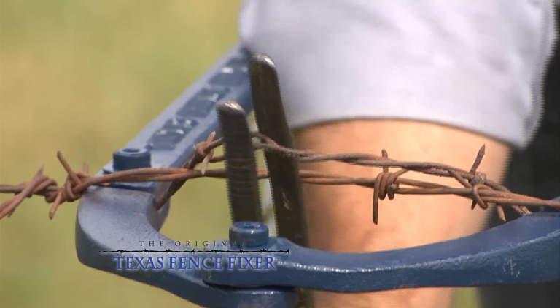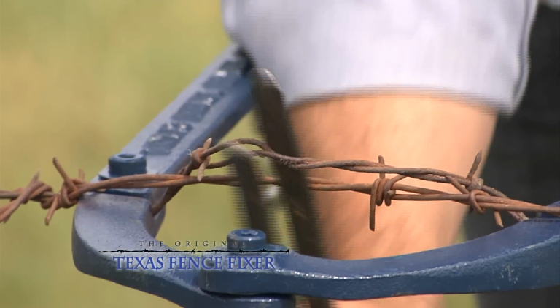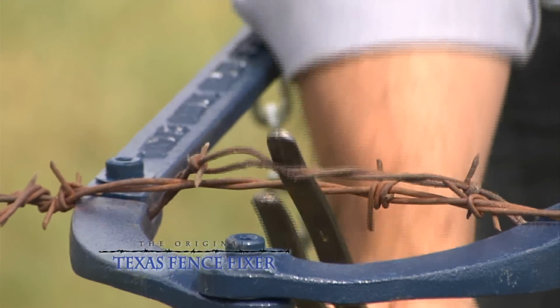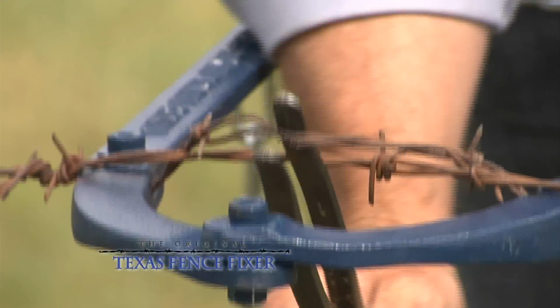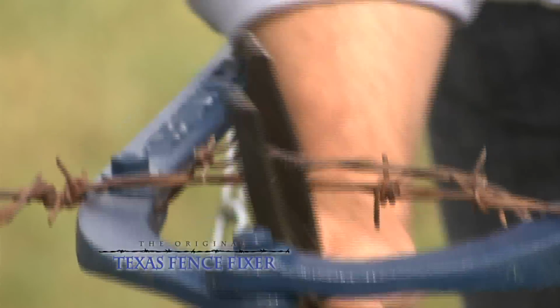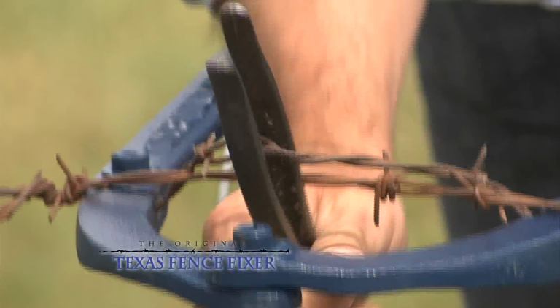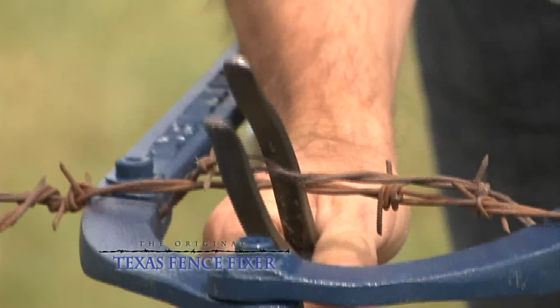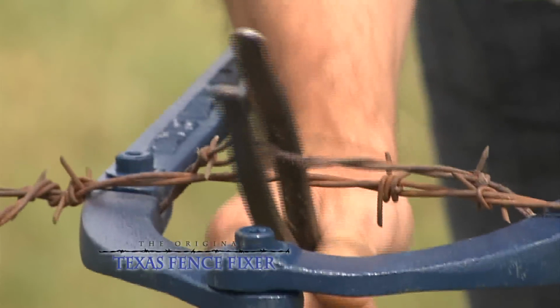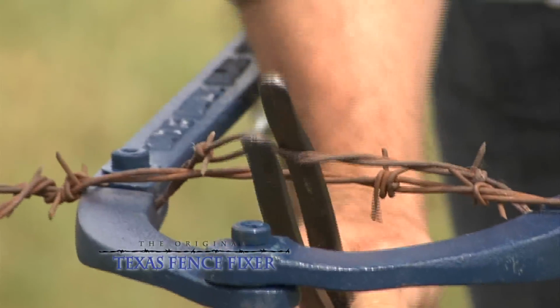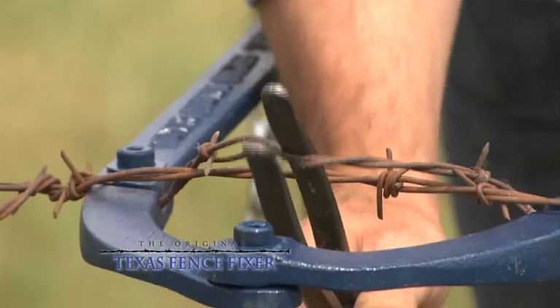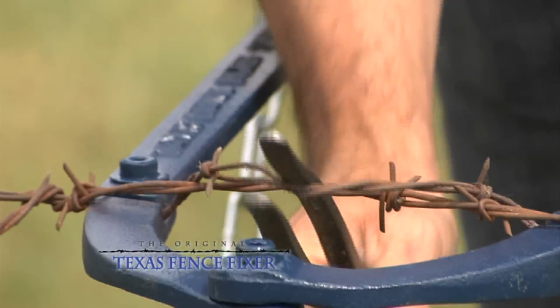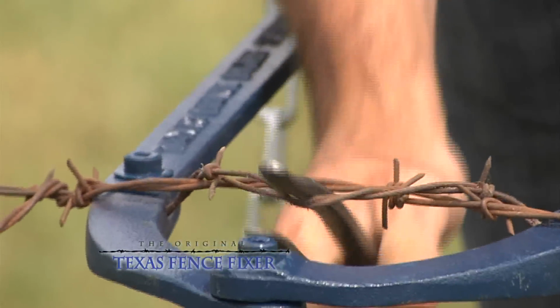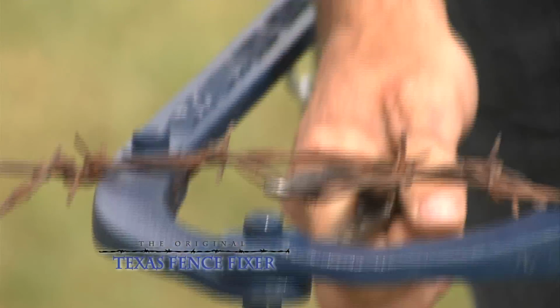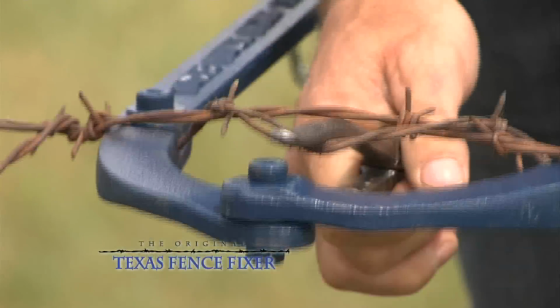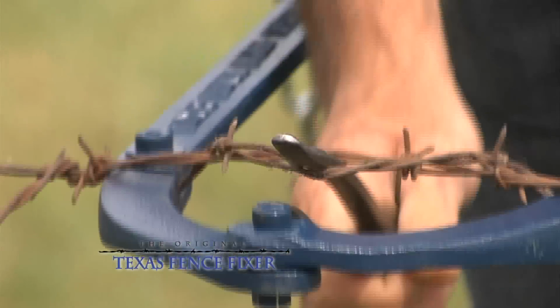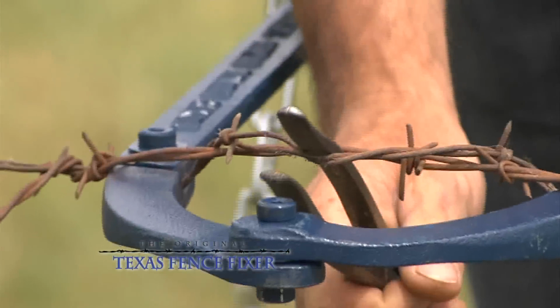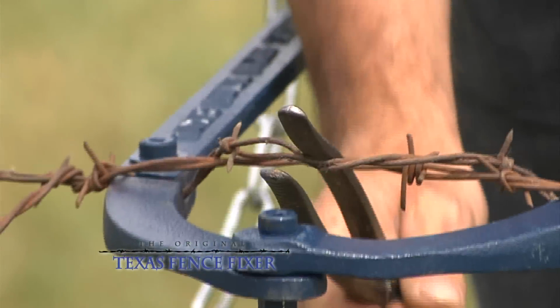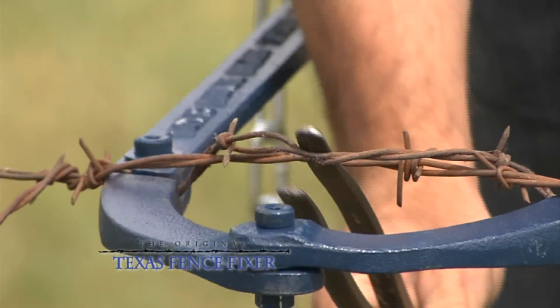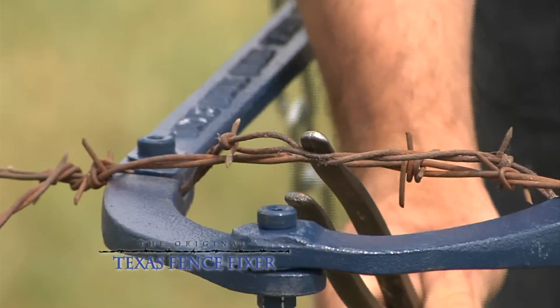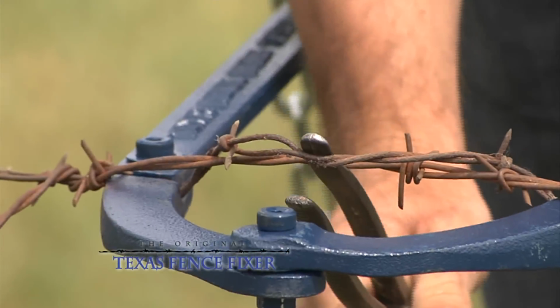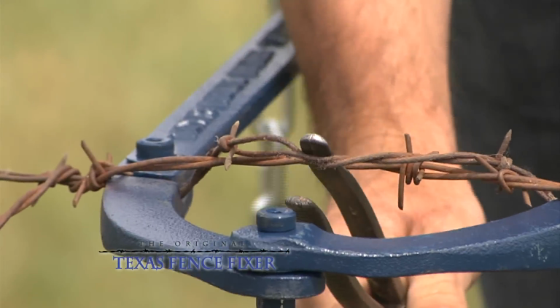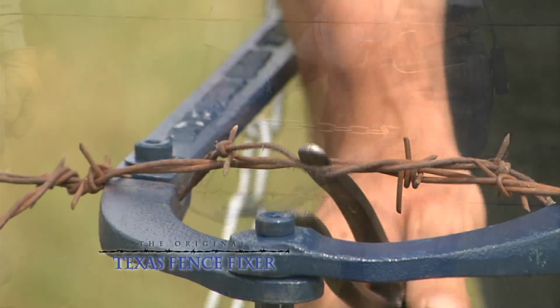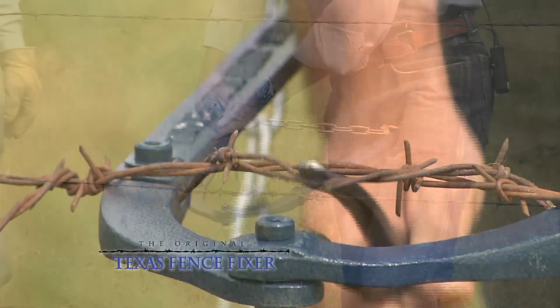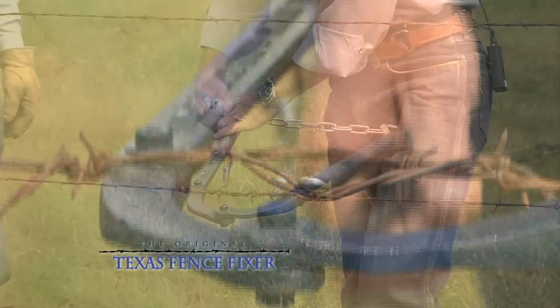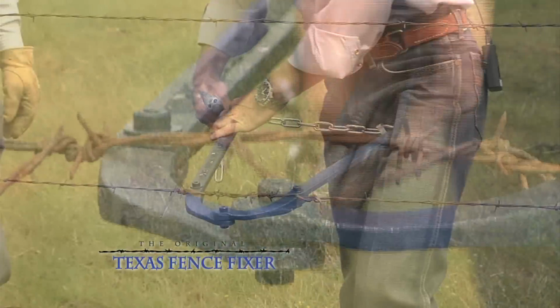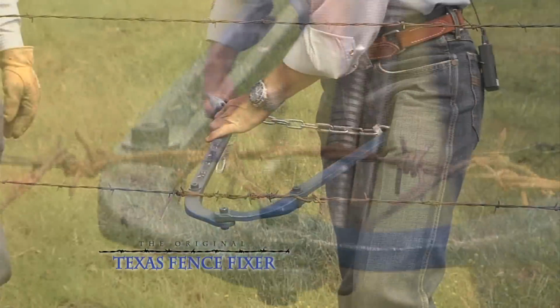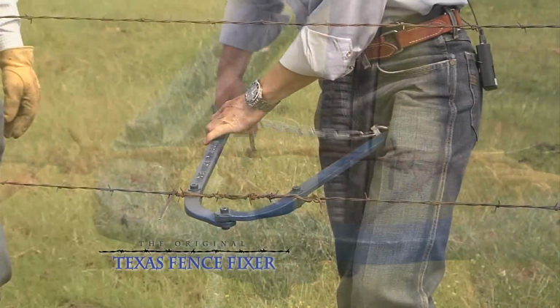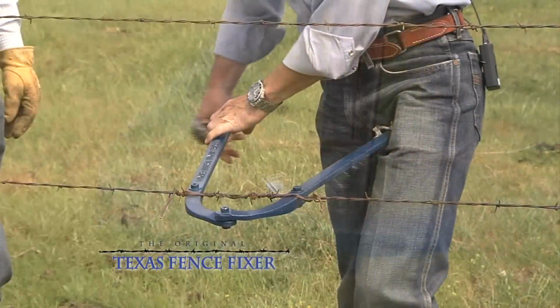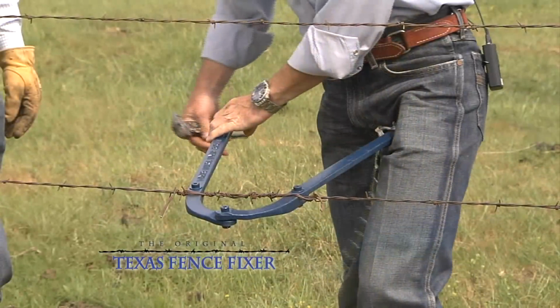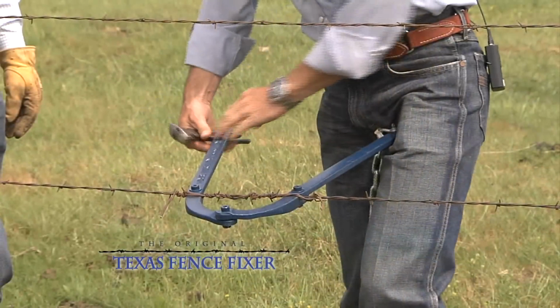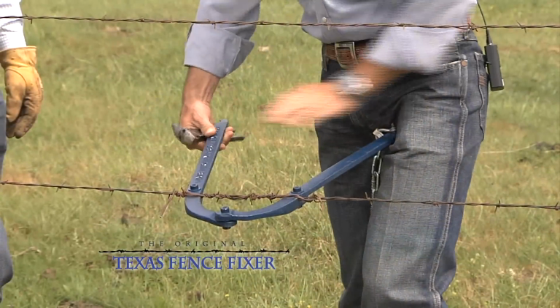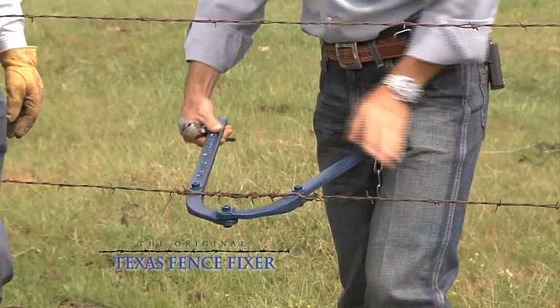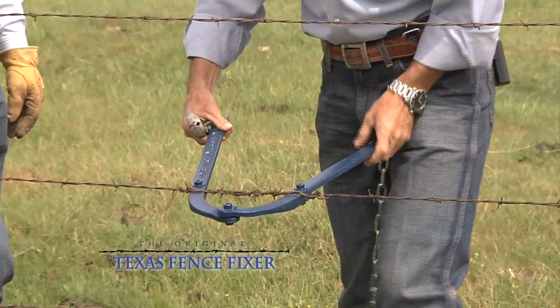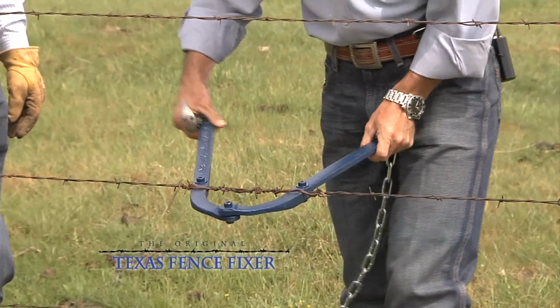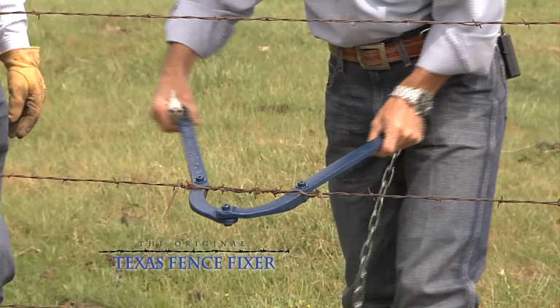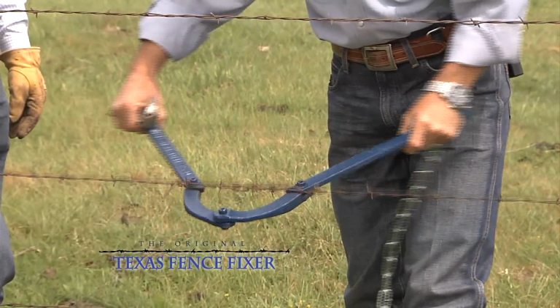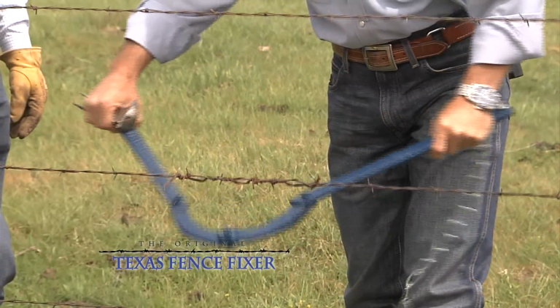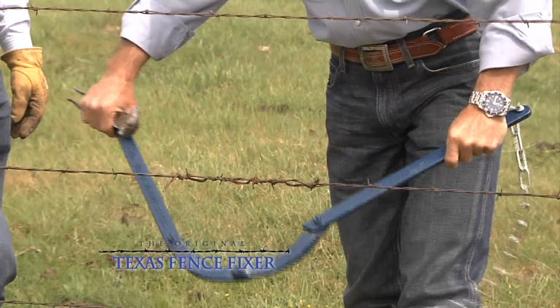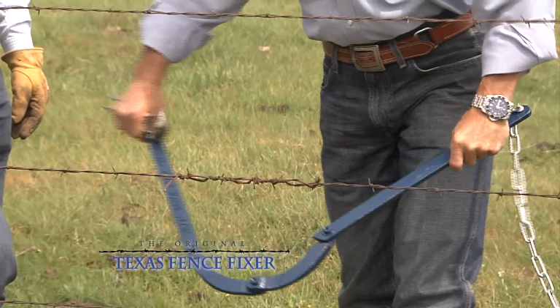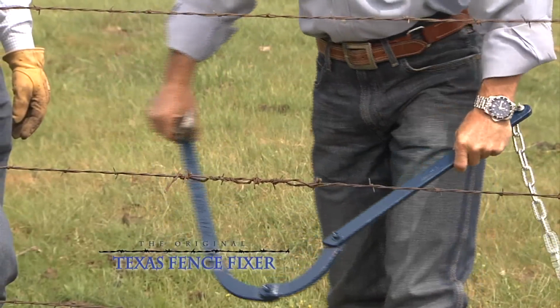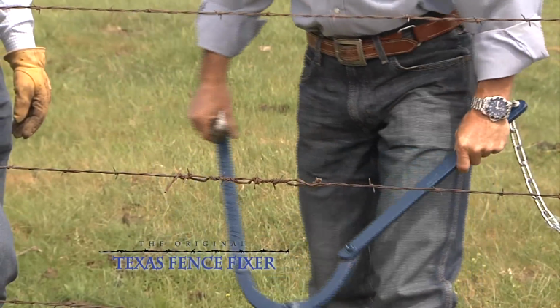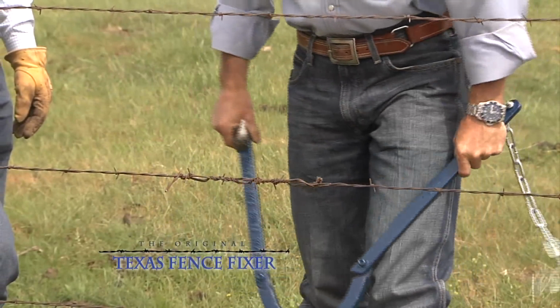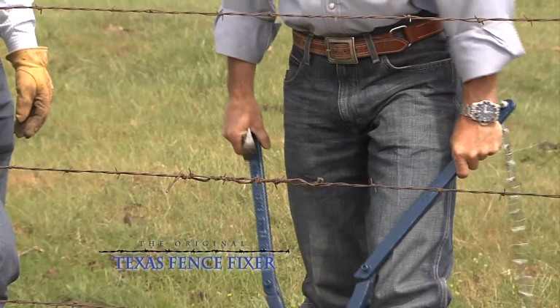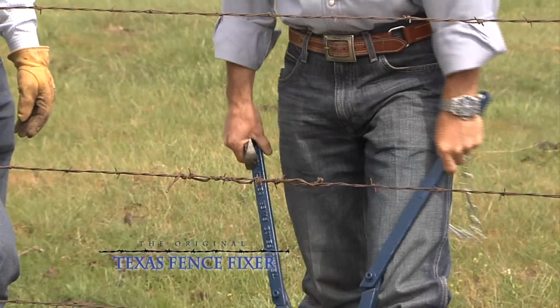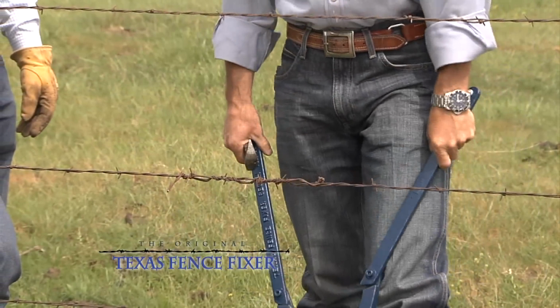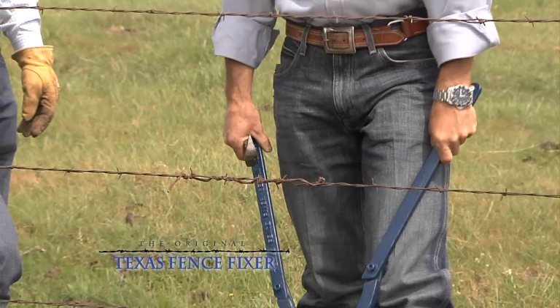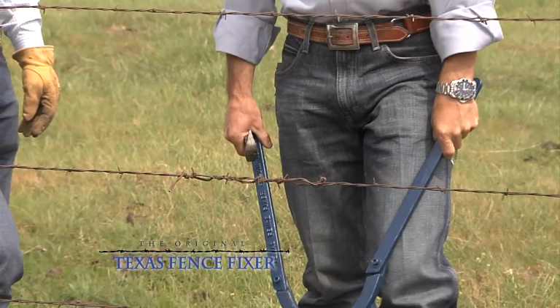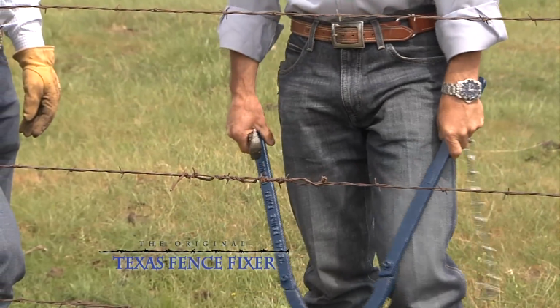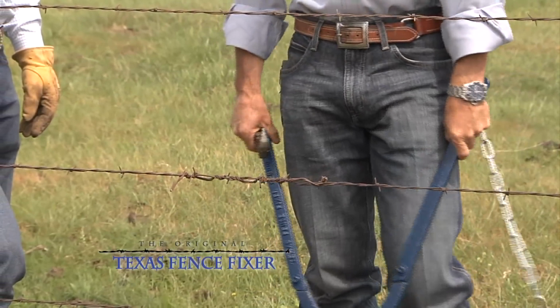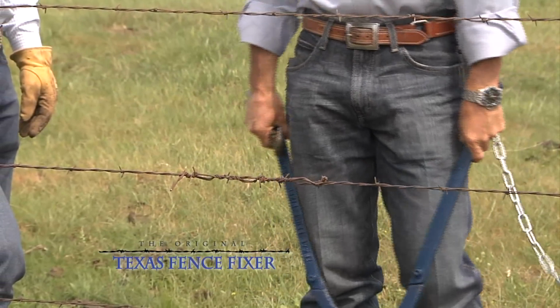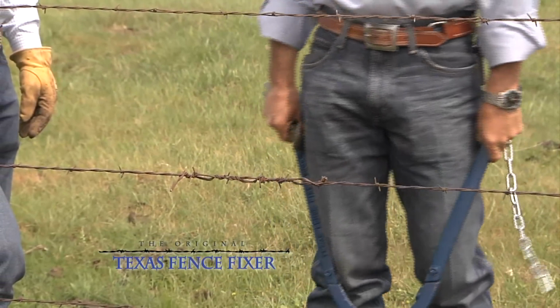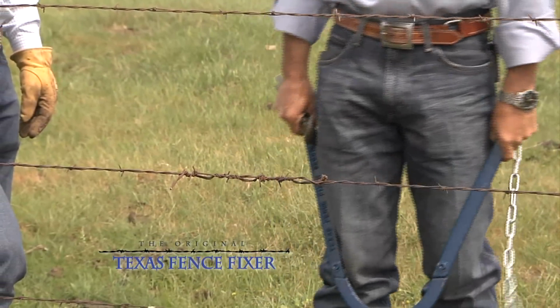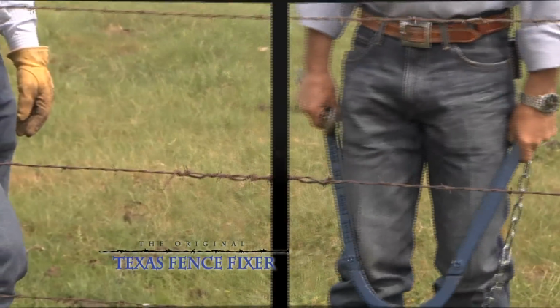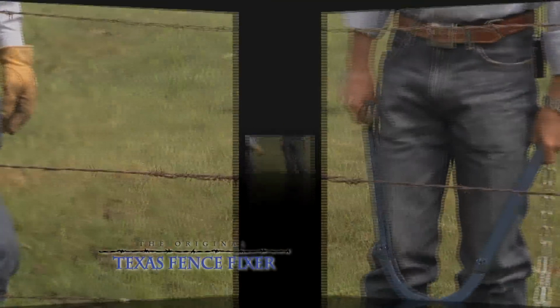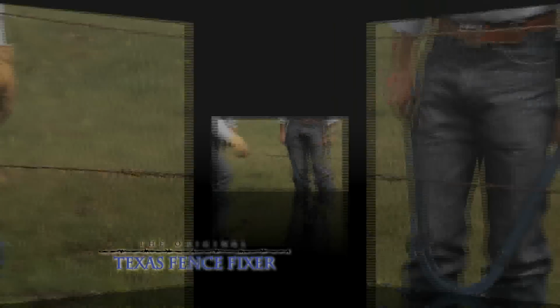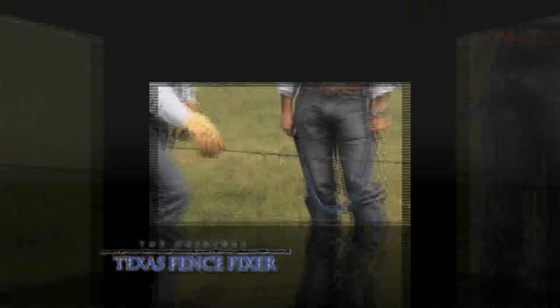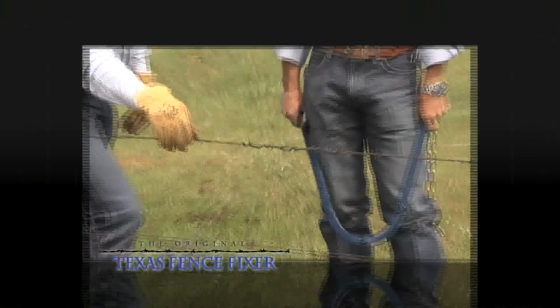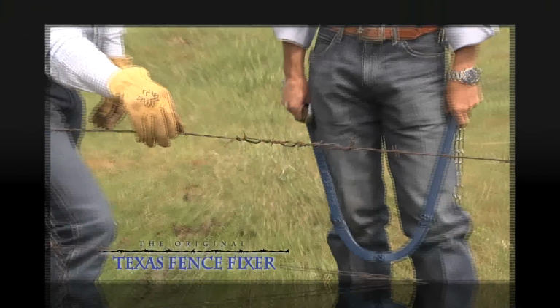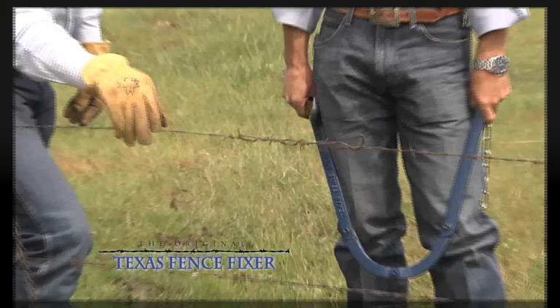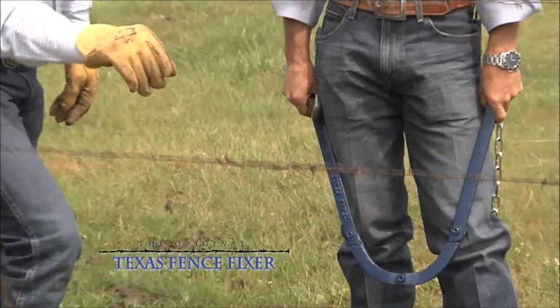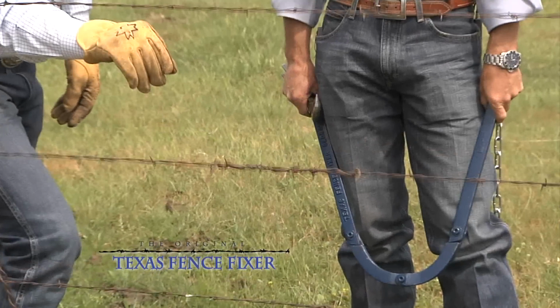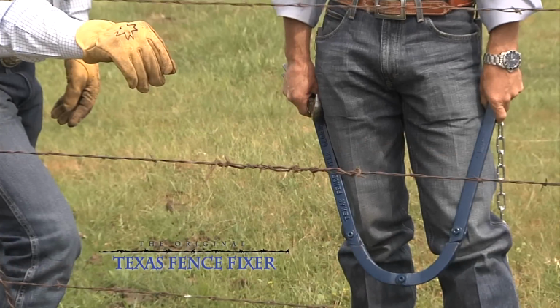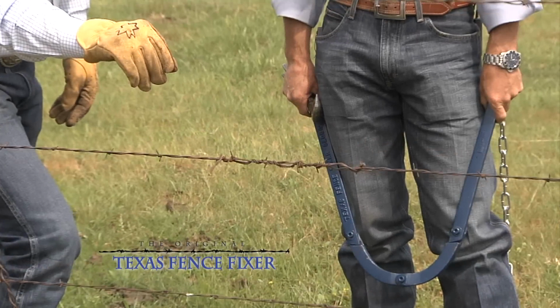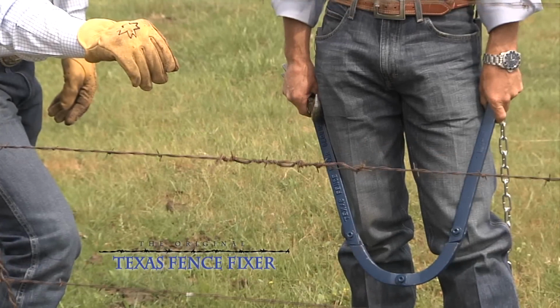The Texas Fence Fixer comes together. Take the Fence Fixer off — good as new. One man job.